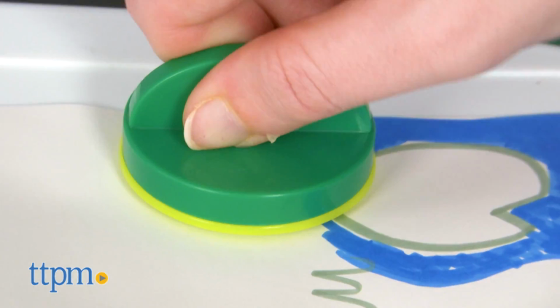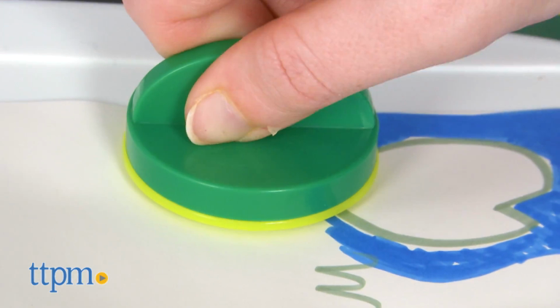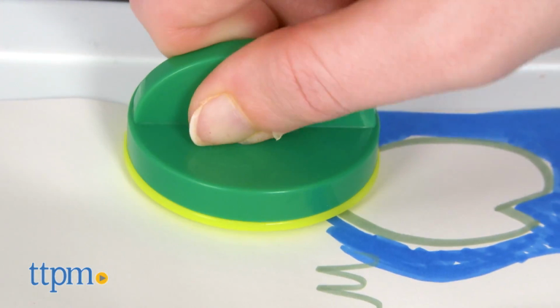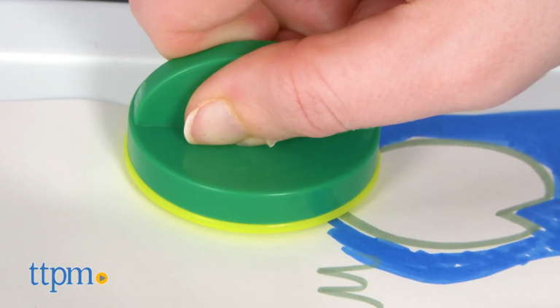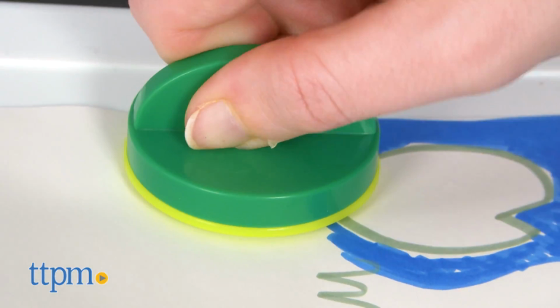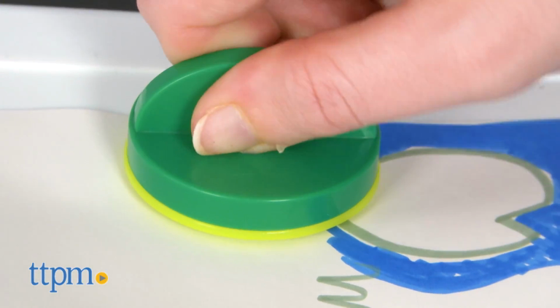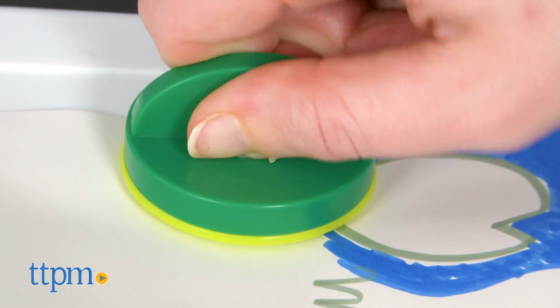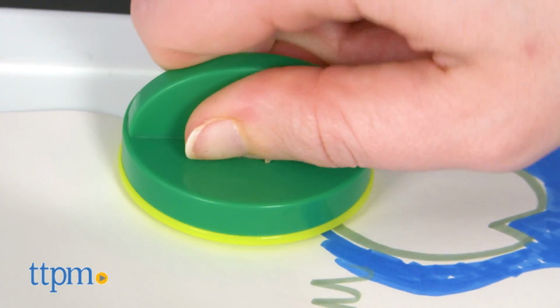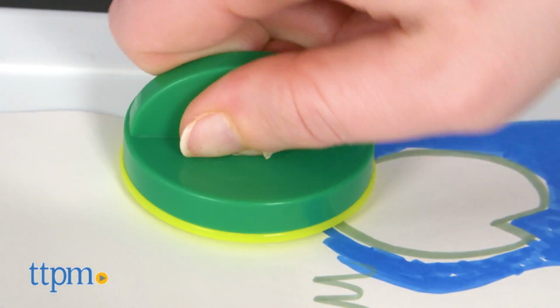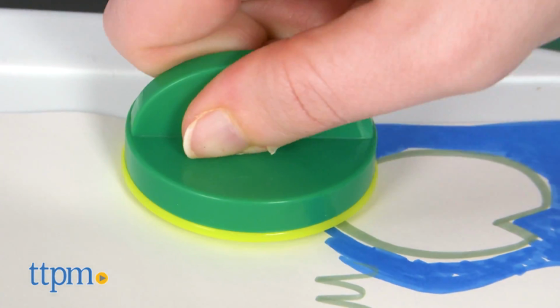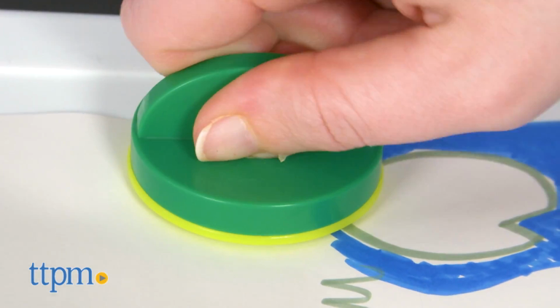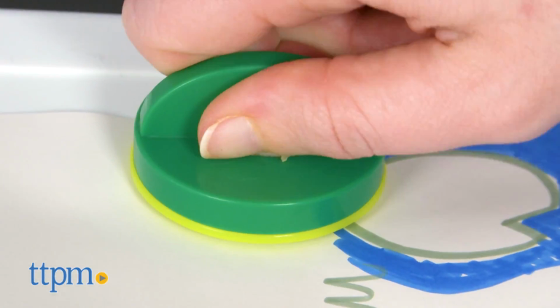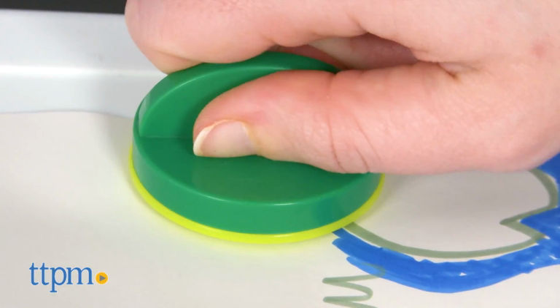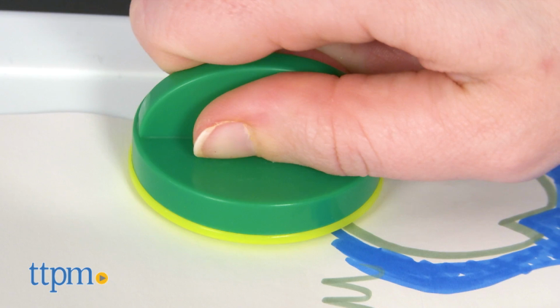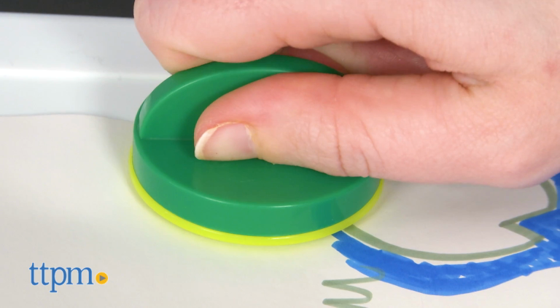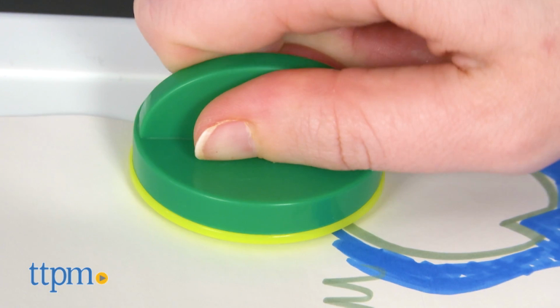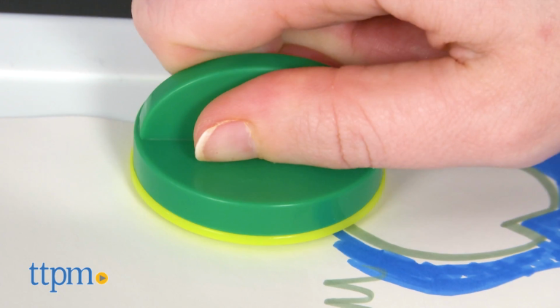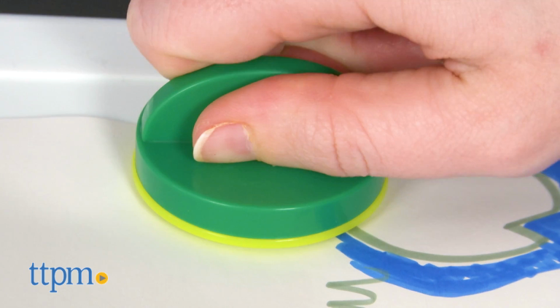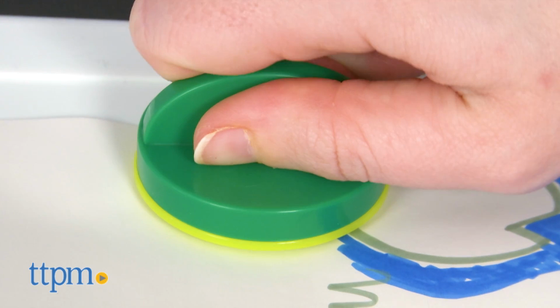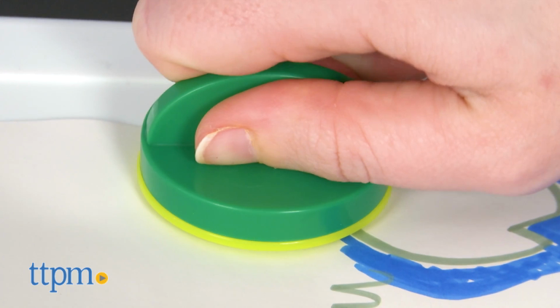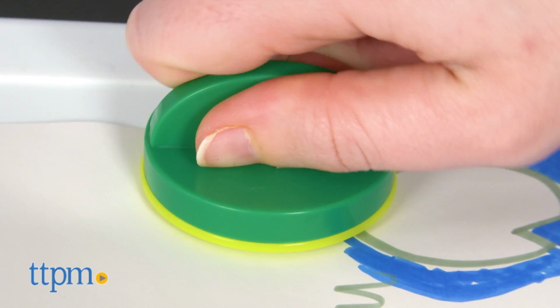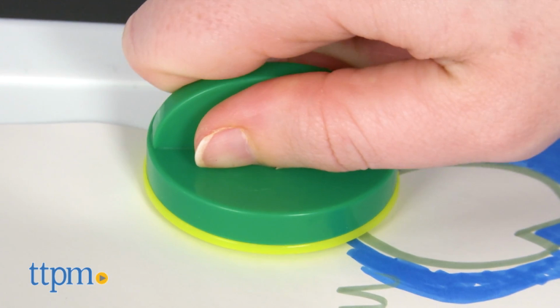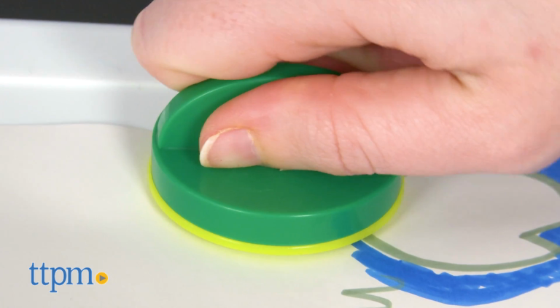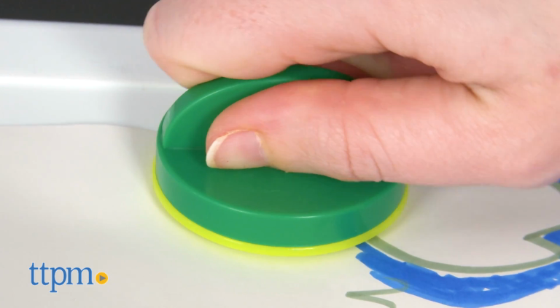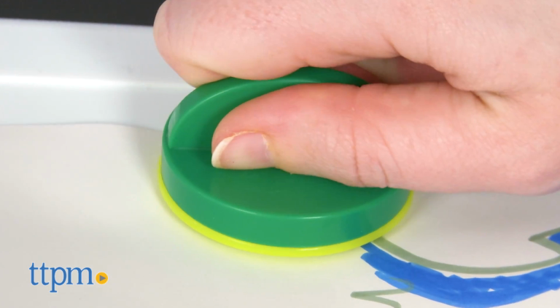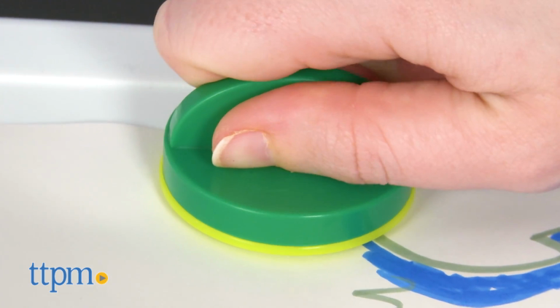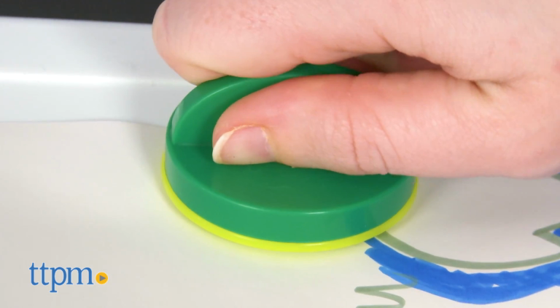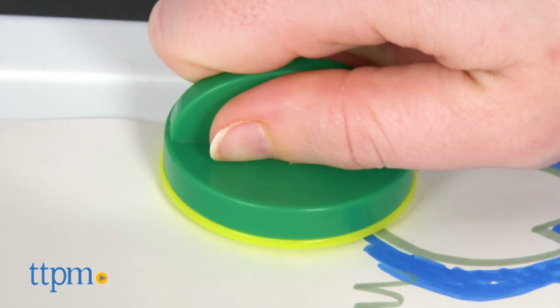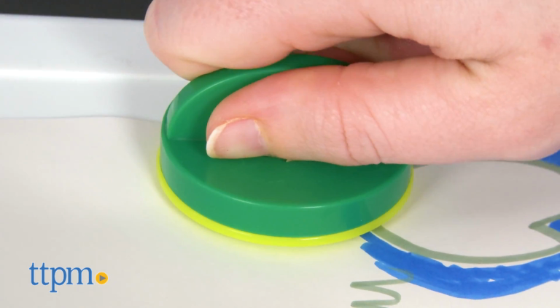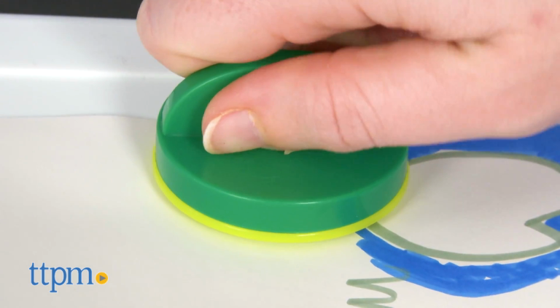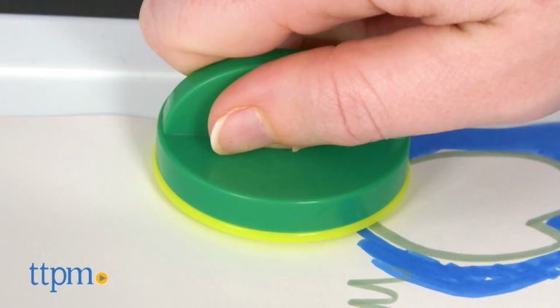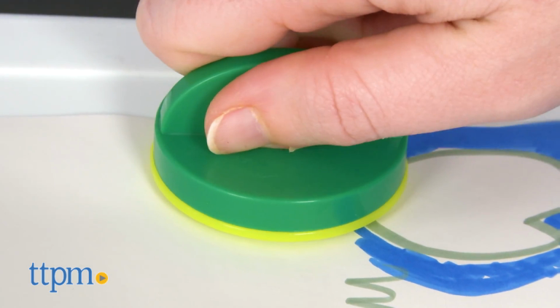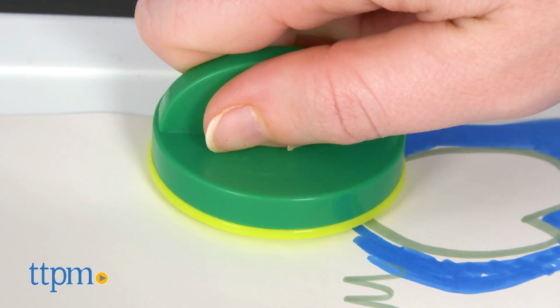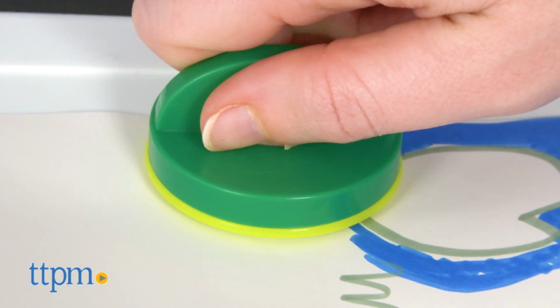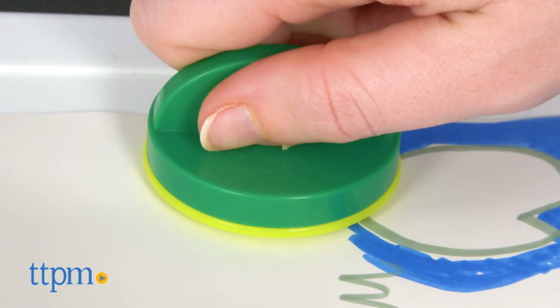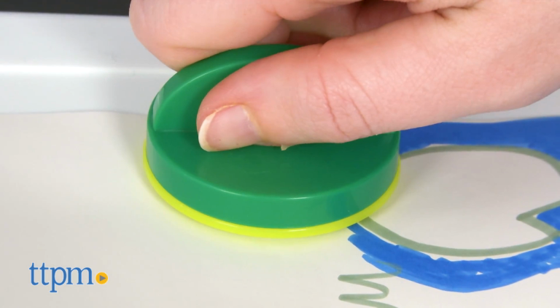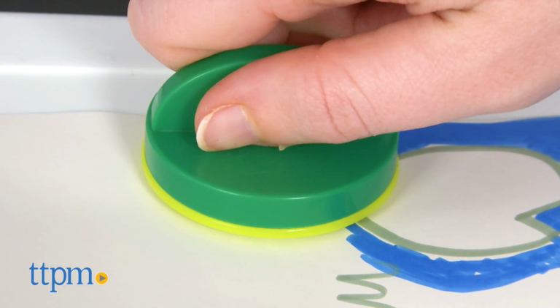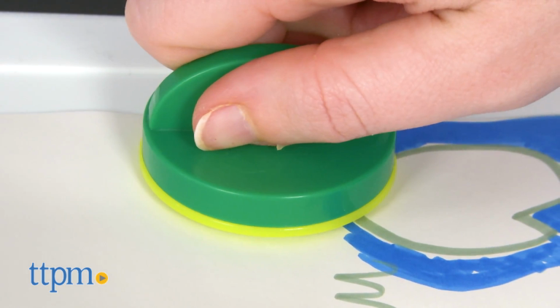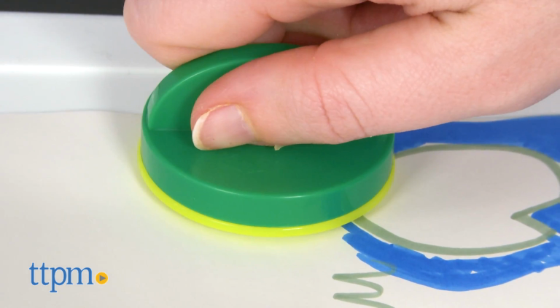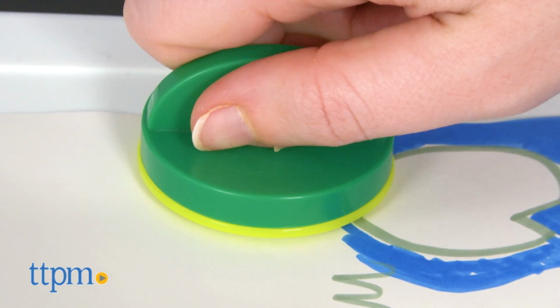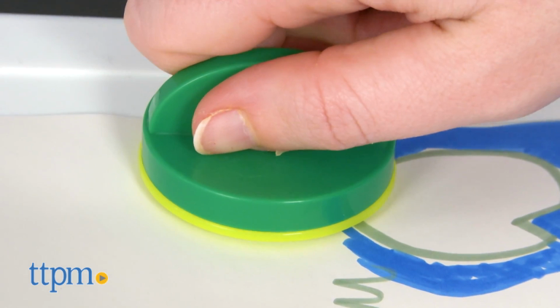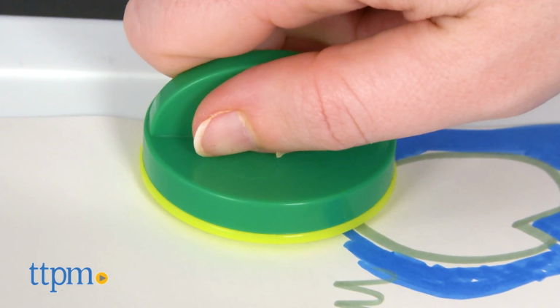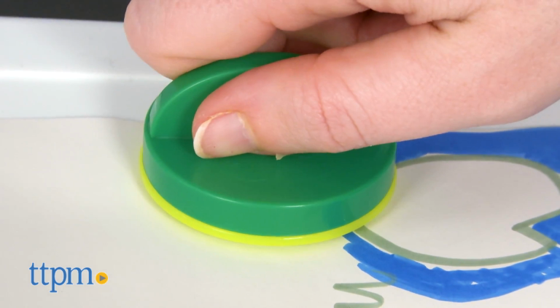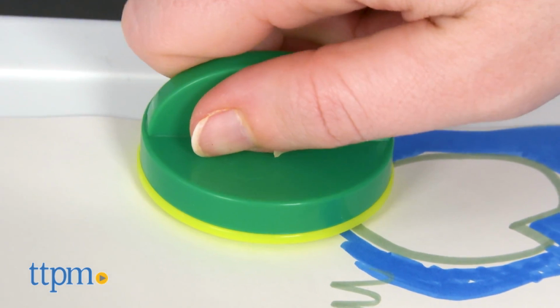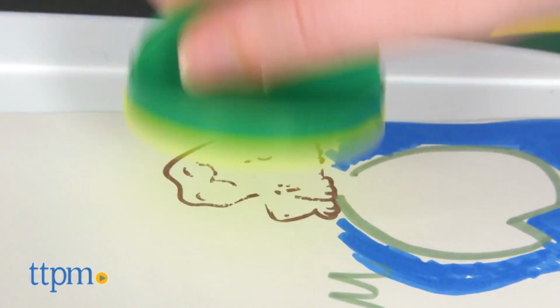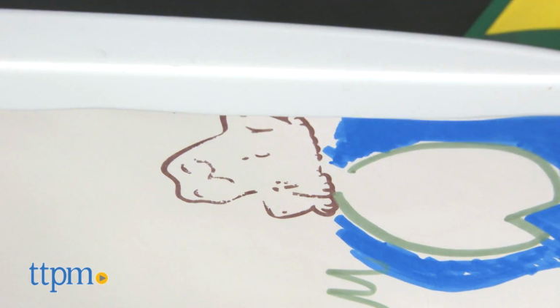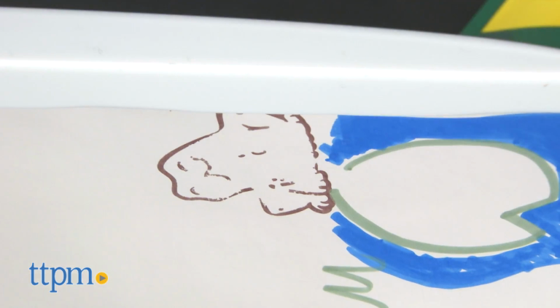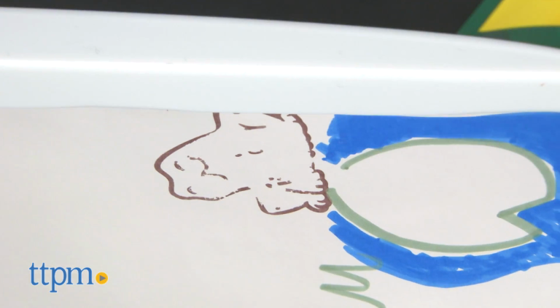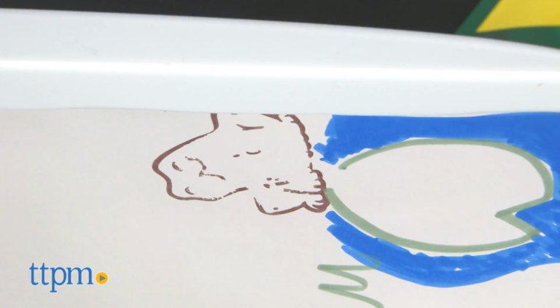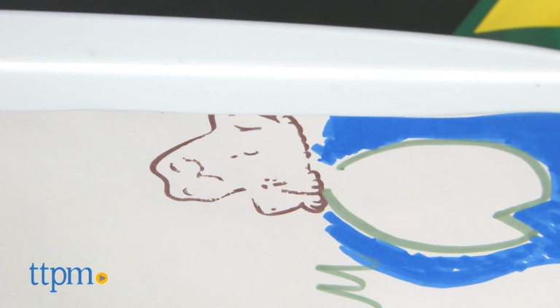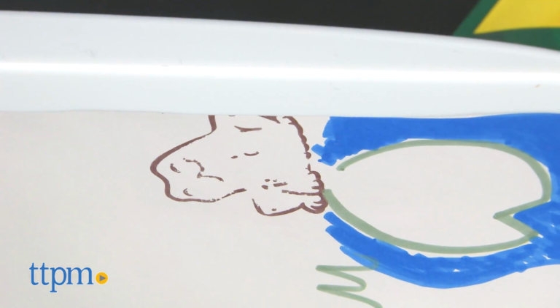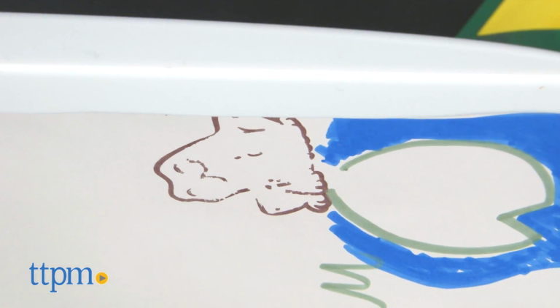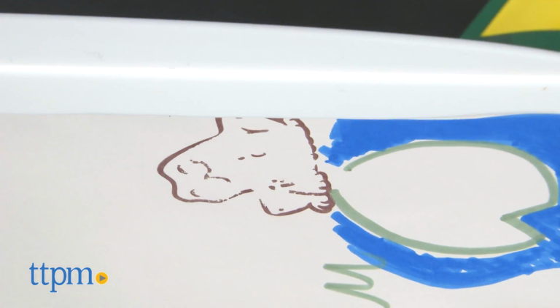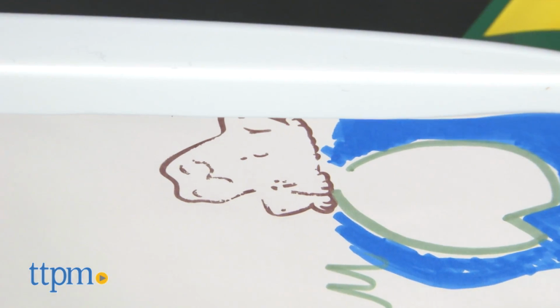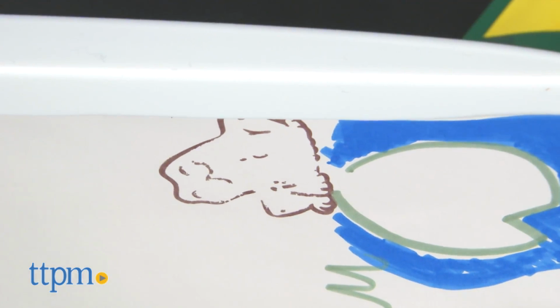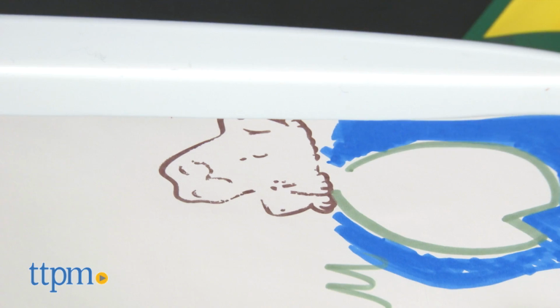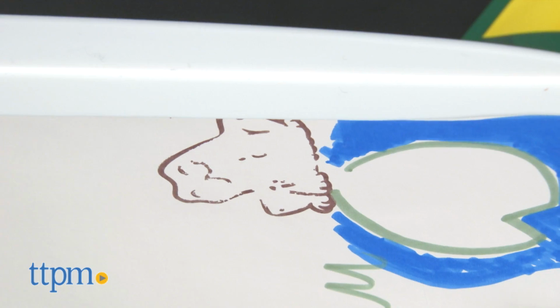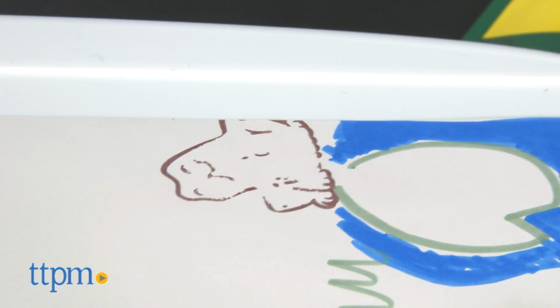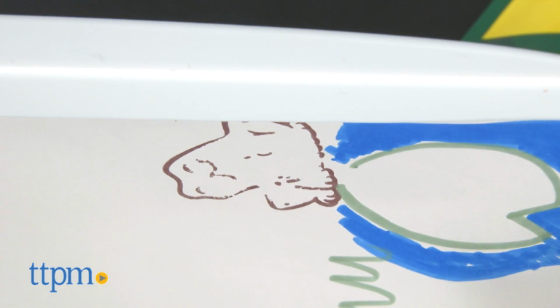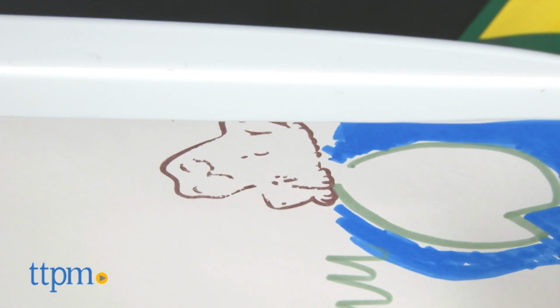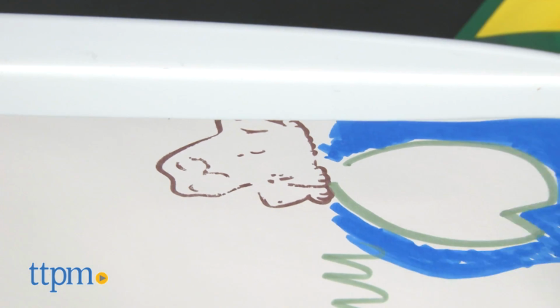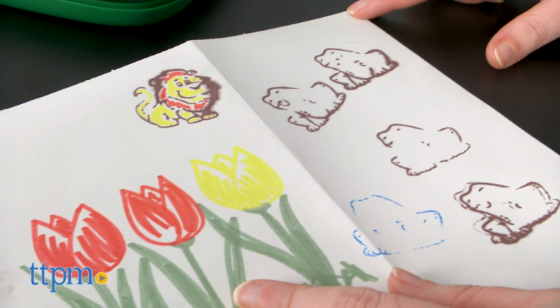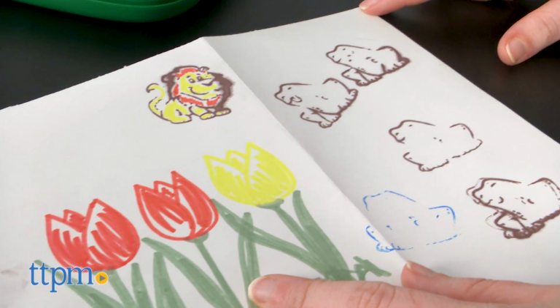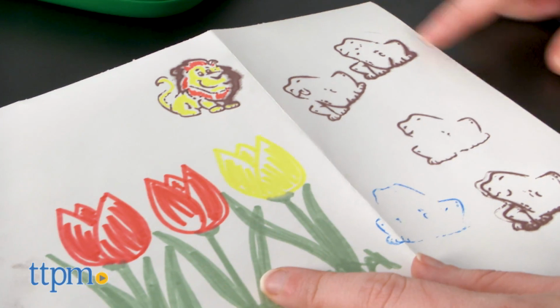We've found that some stampers work better than others. The frog one, for instance, doesn't really come out at all after many attempts.